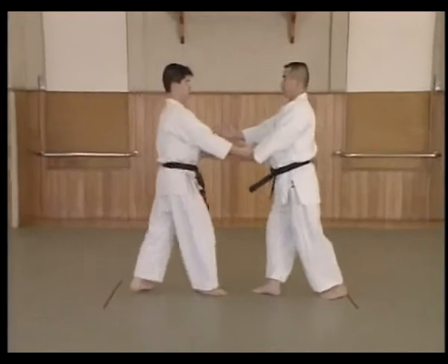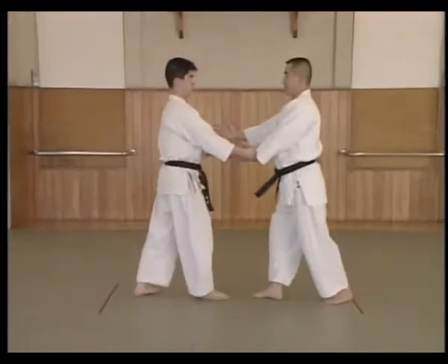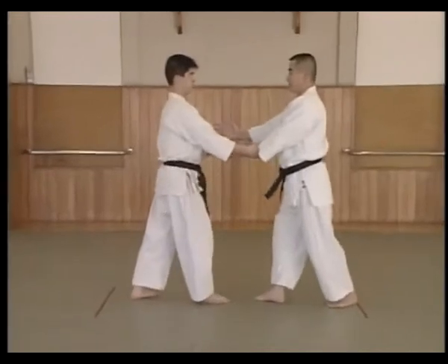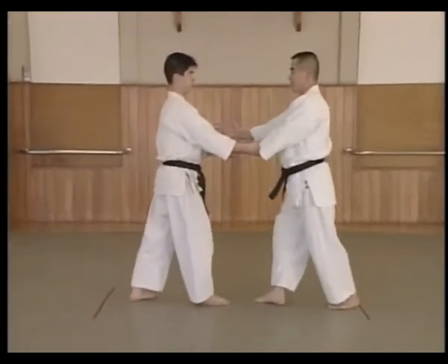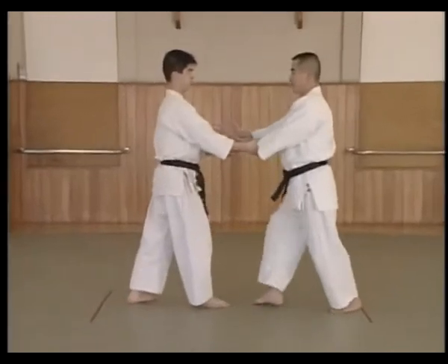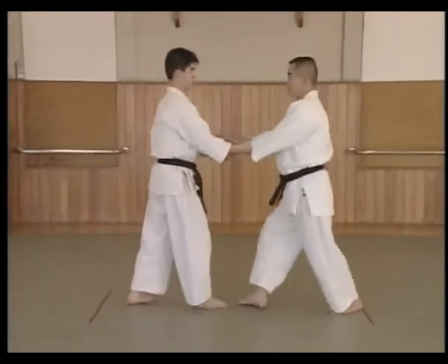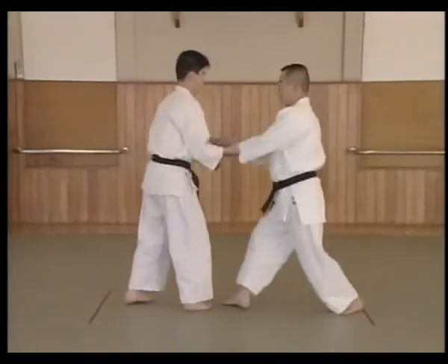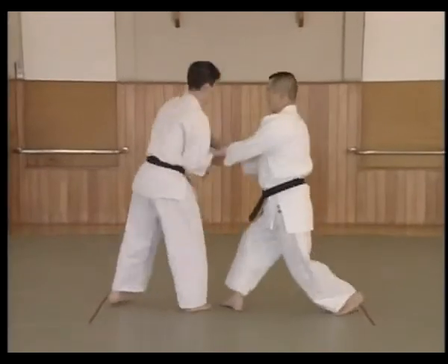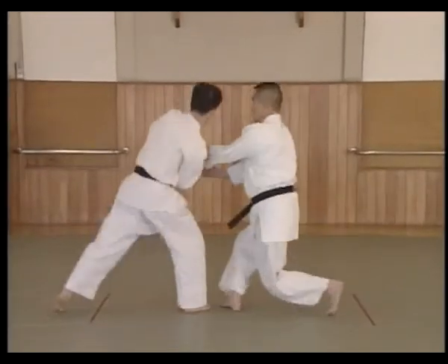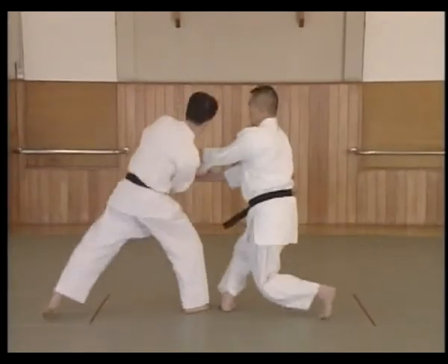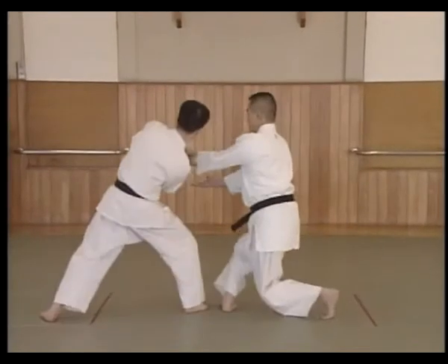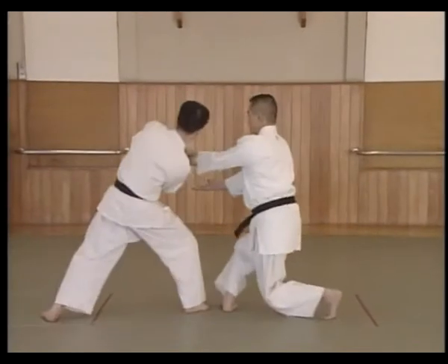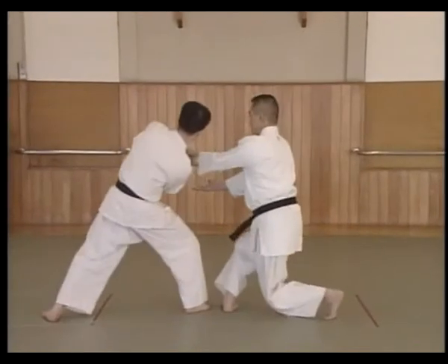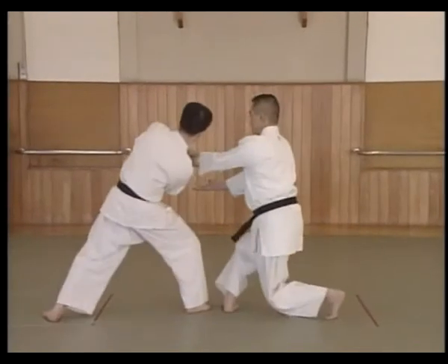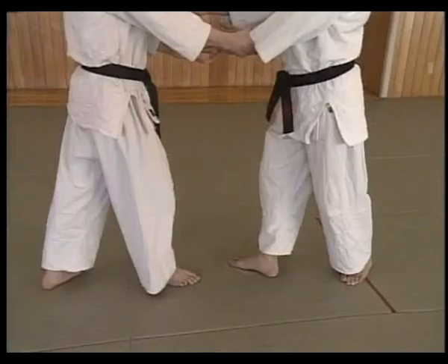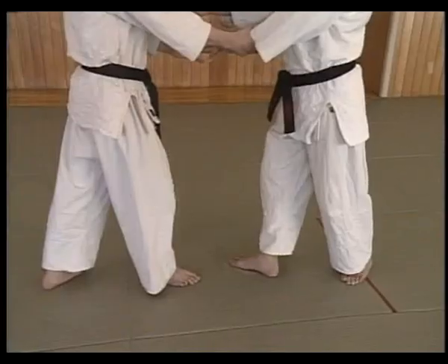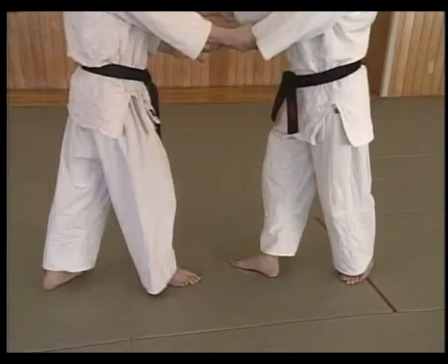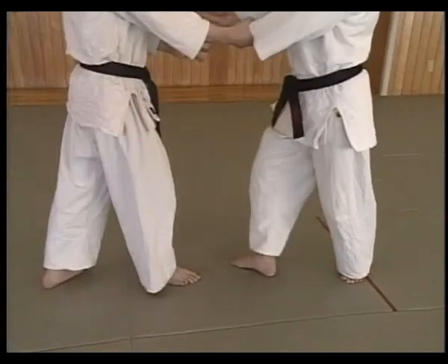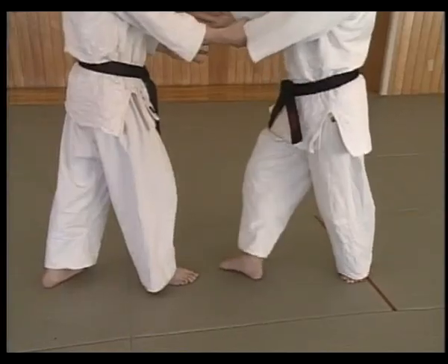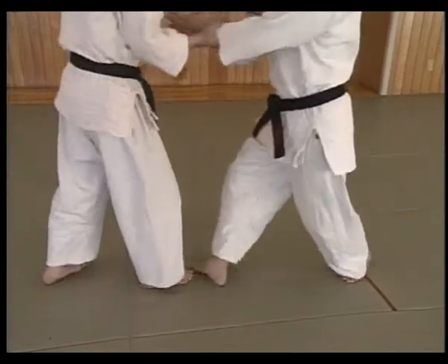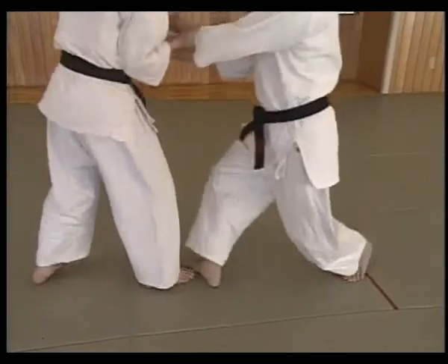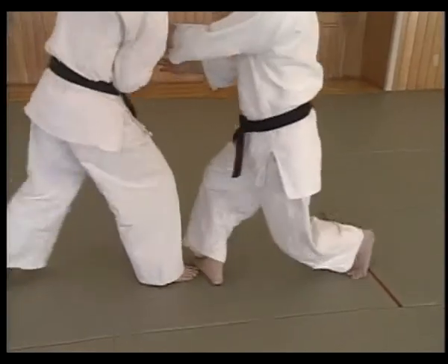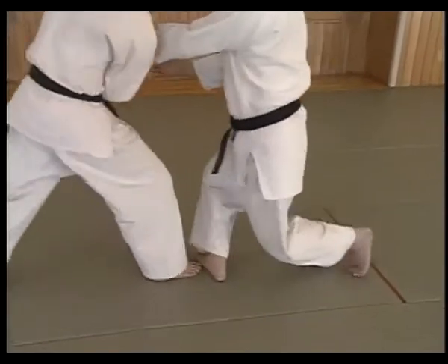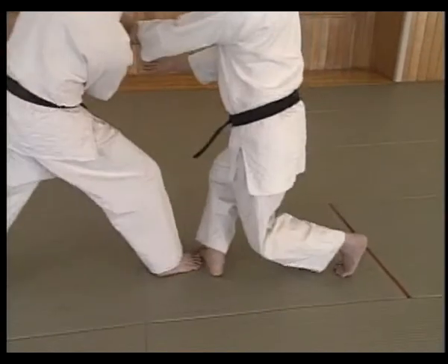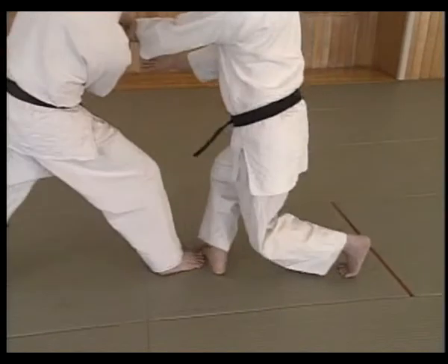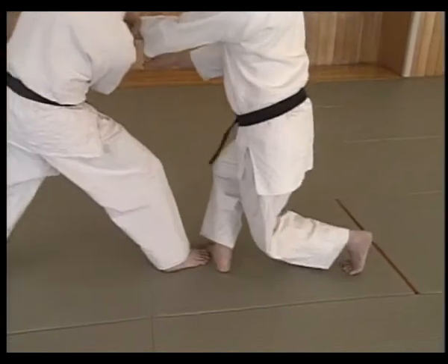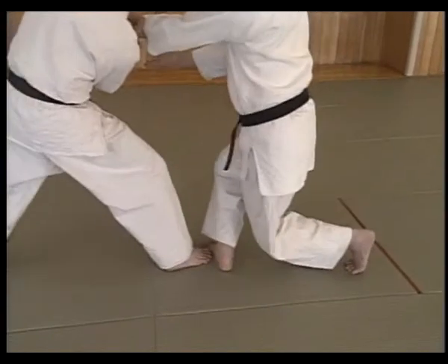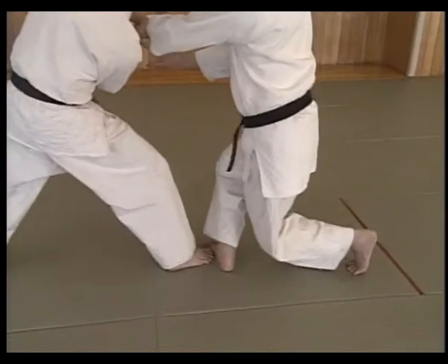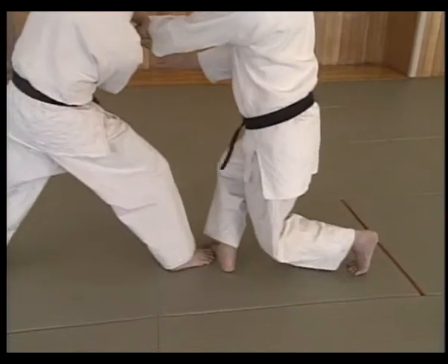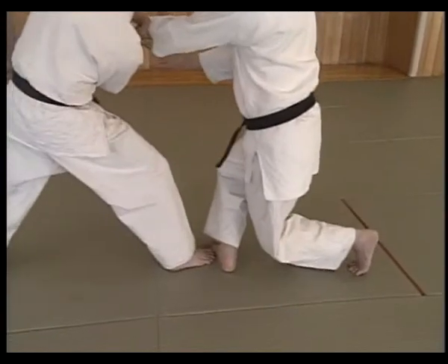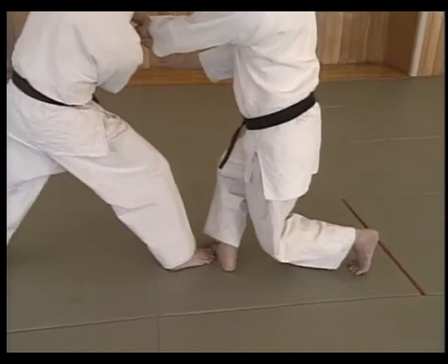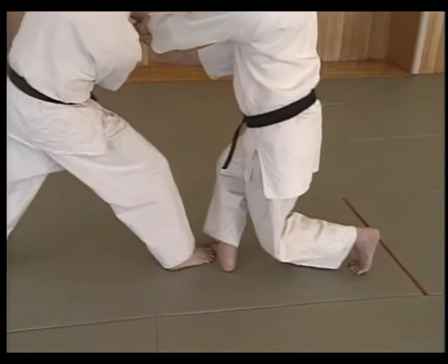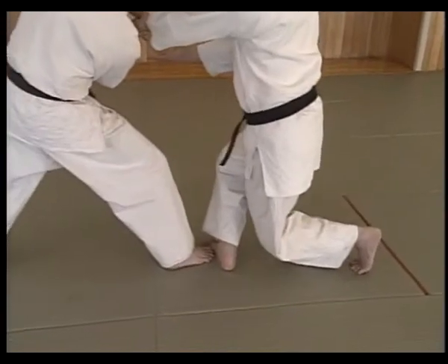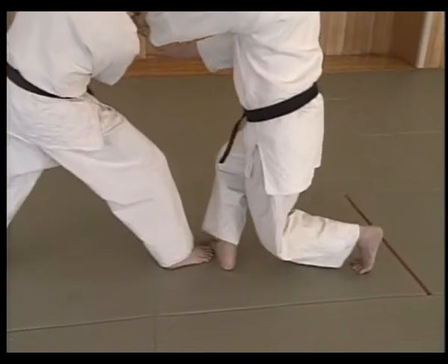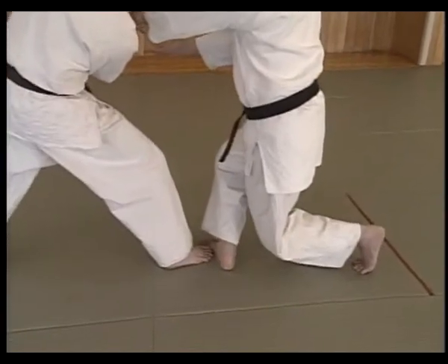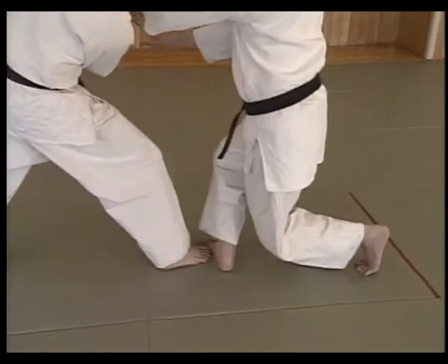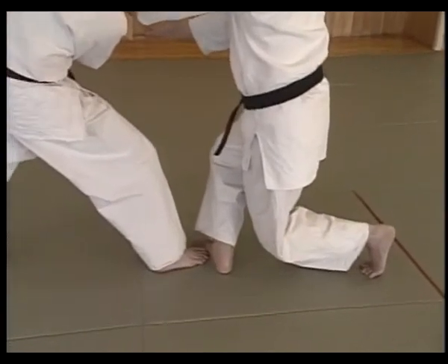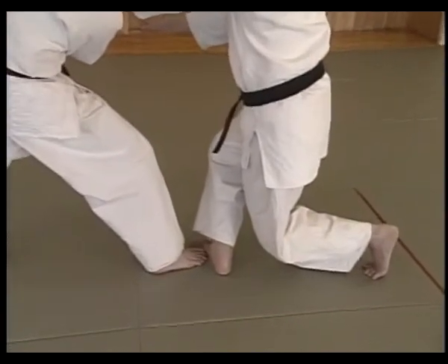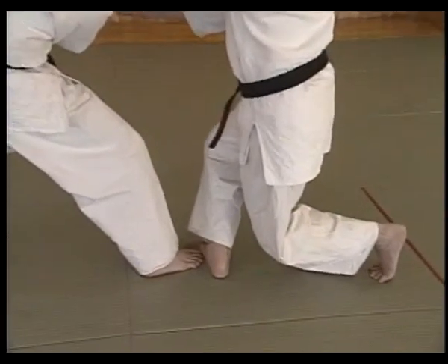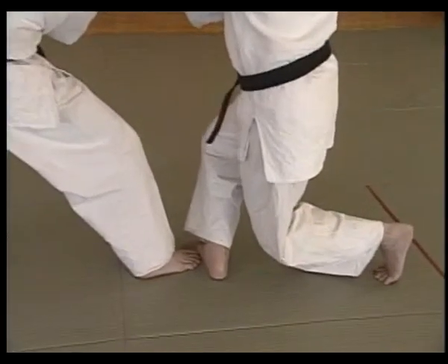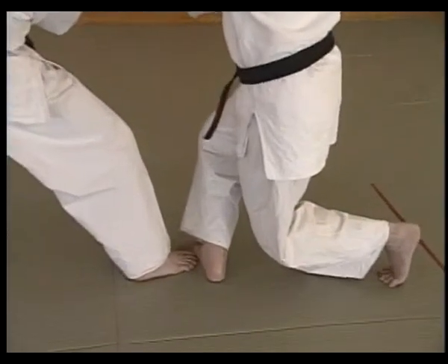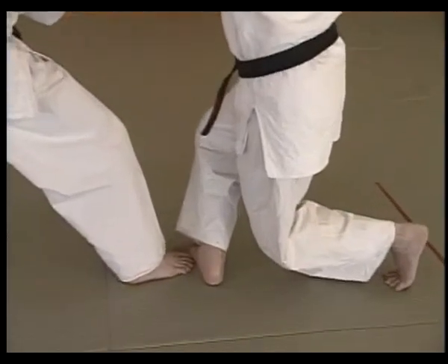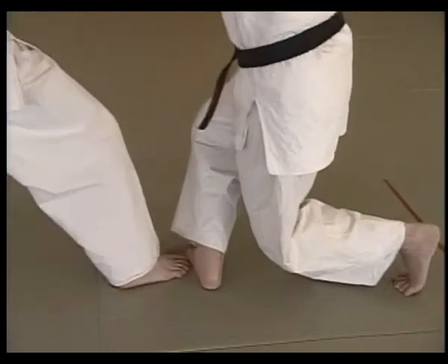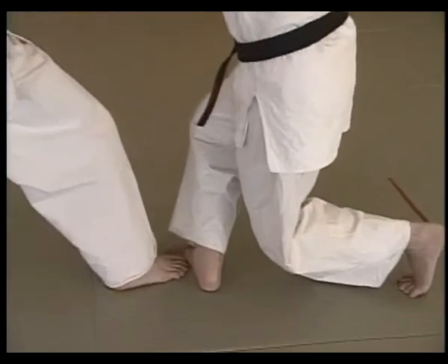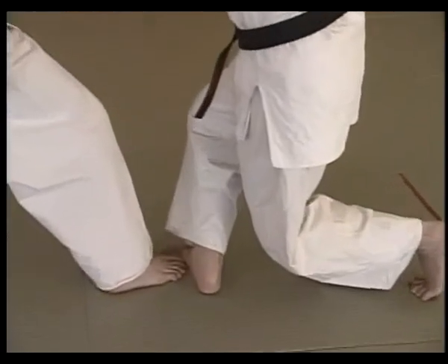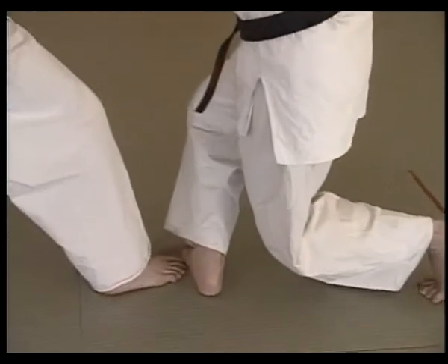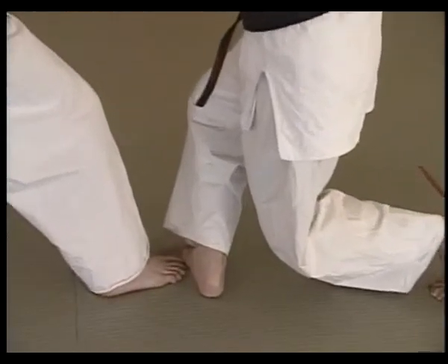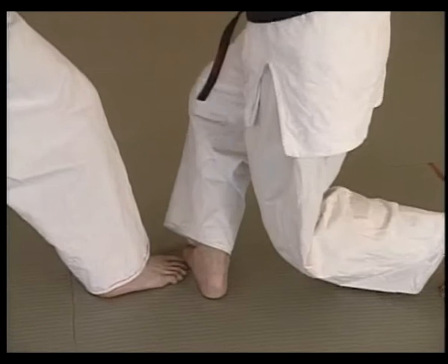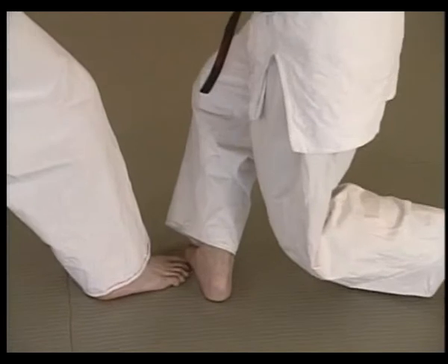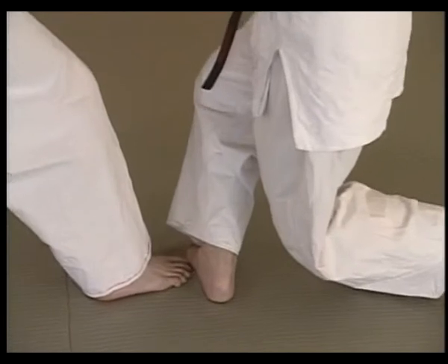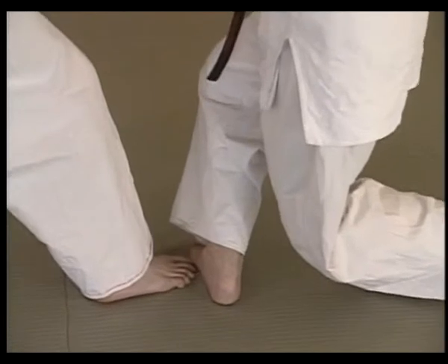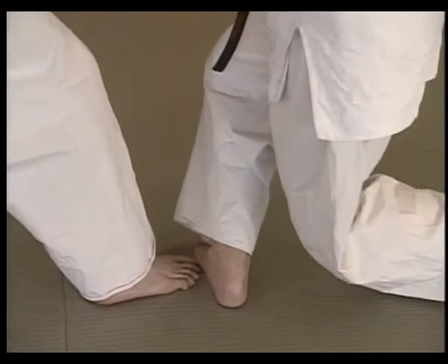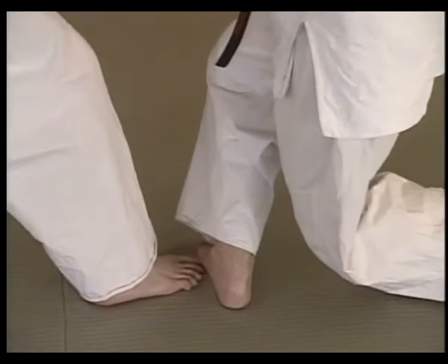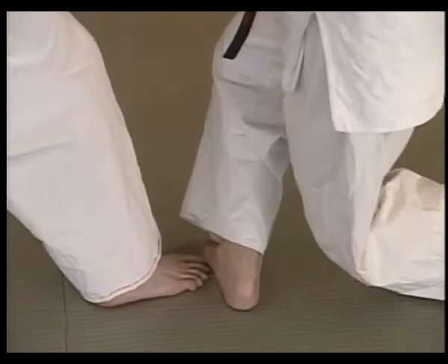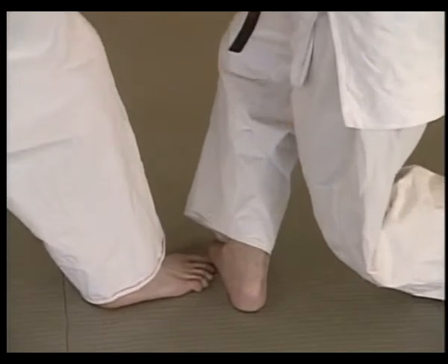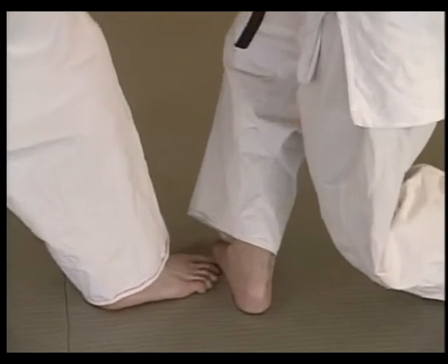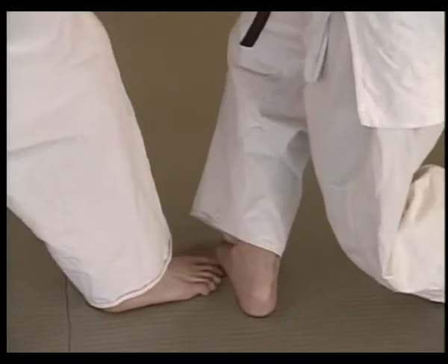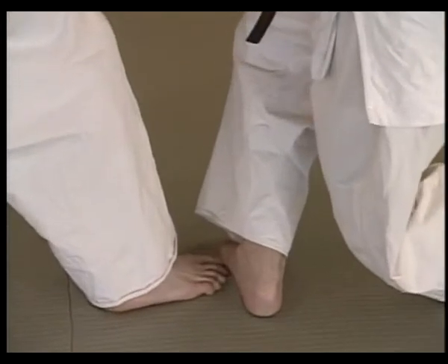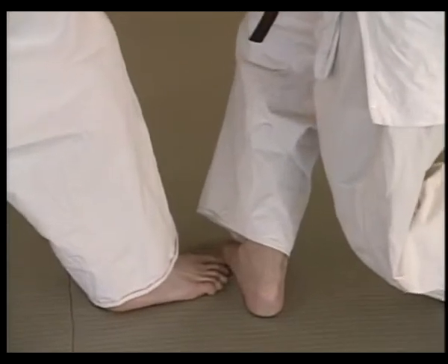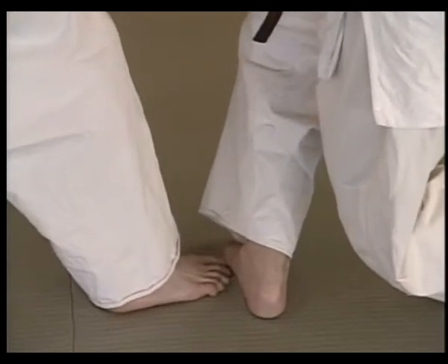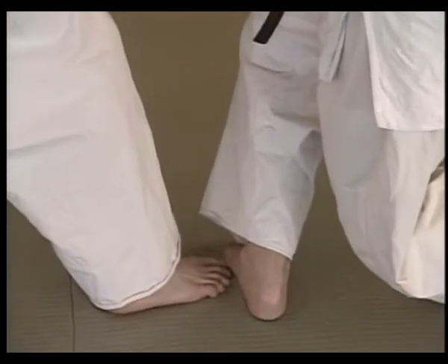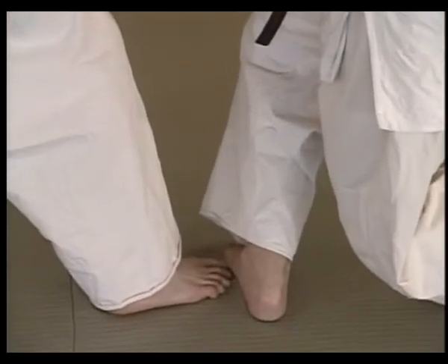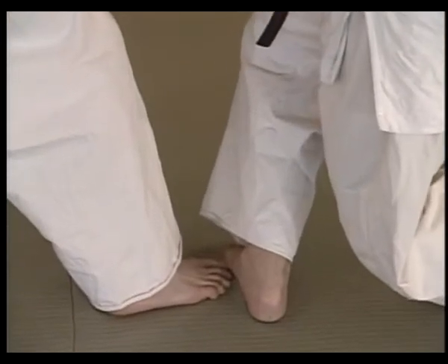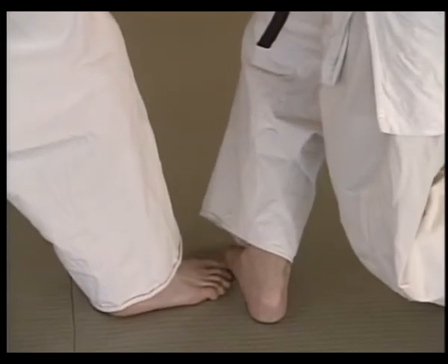Uke grabs Shite's right foot; moves forward while the left foot bends with the toes up and the knee is bent strongly forward.